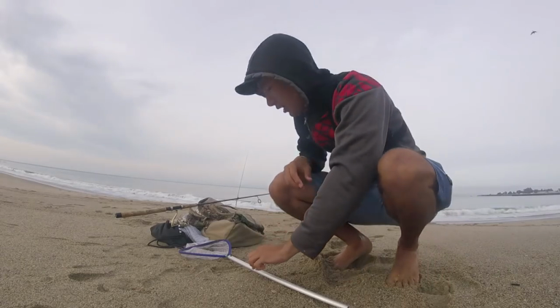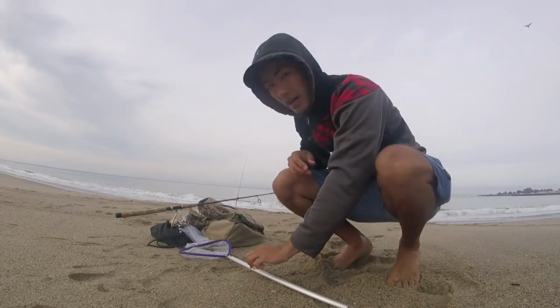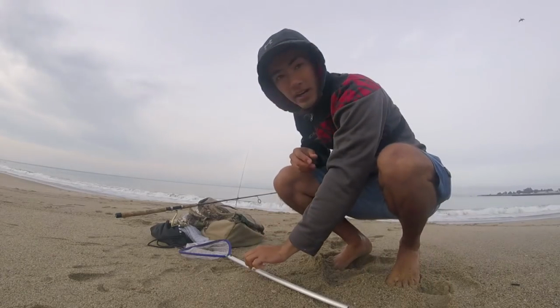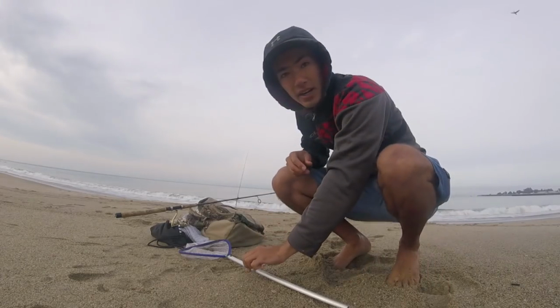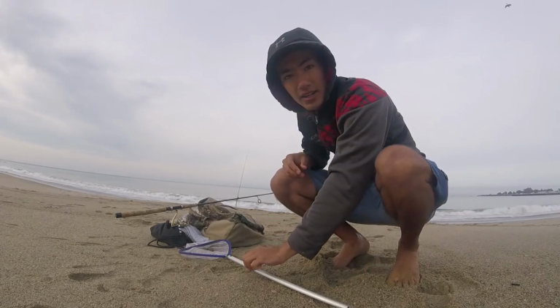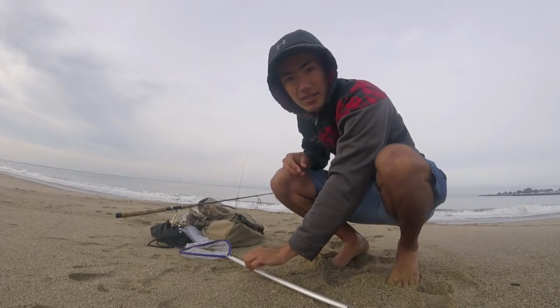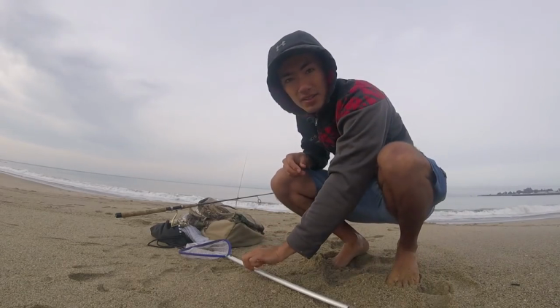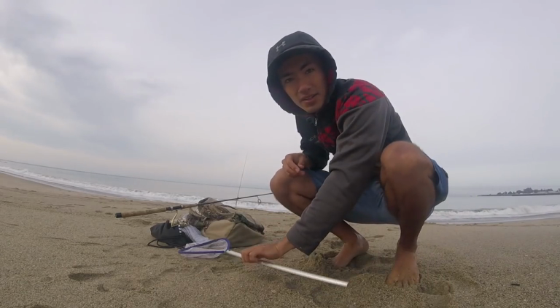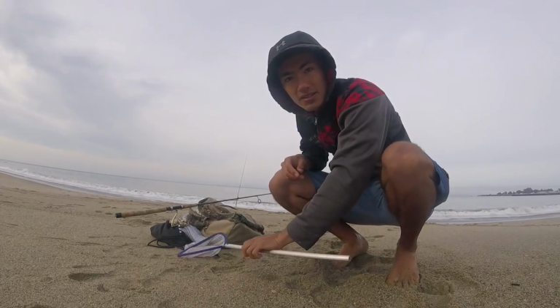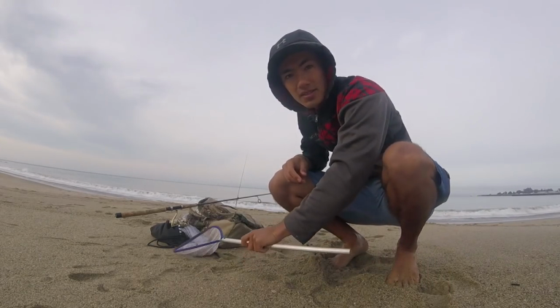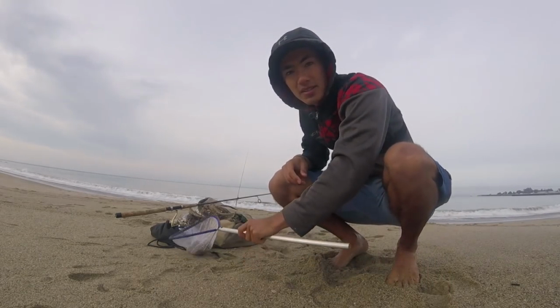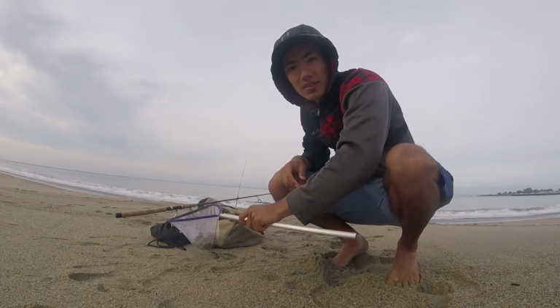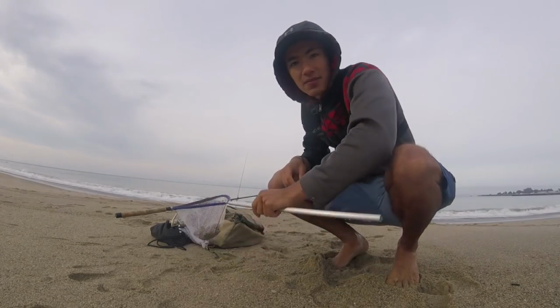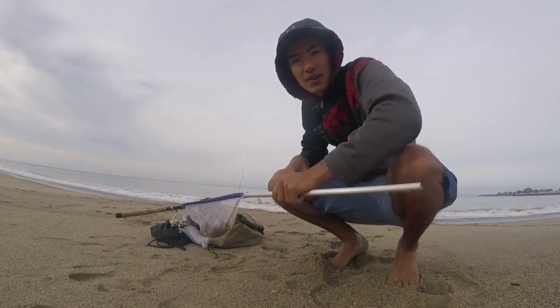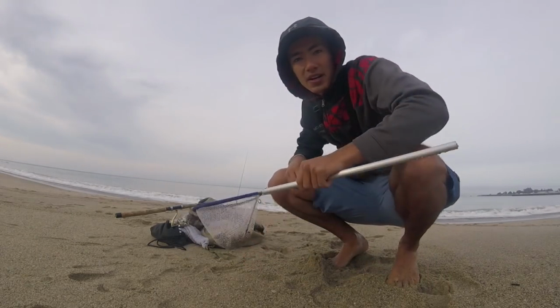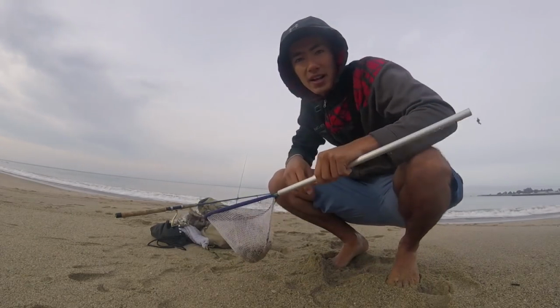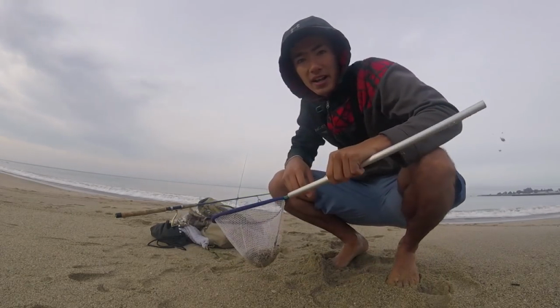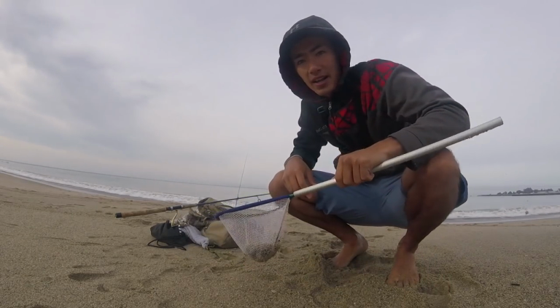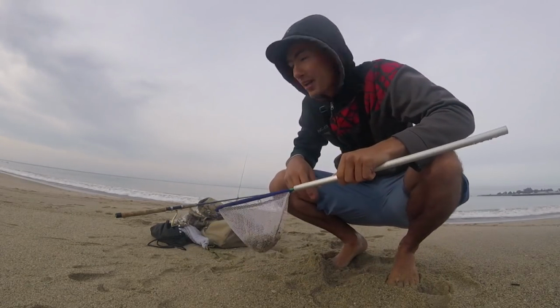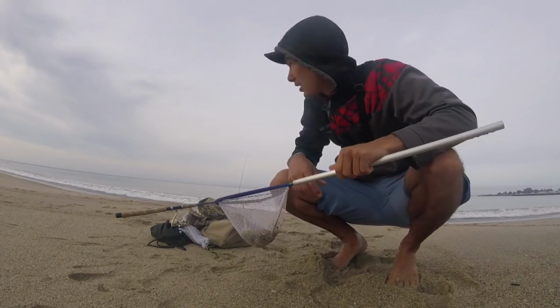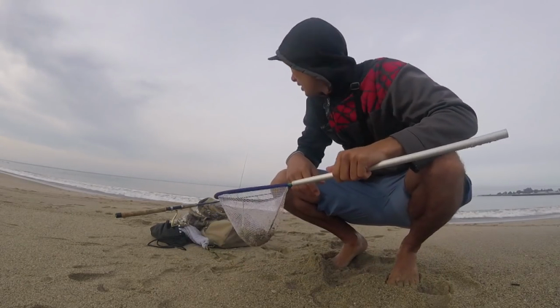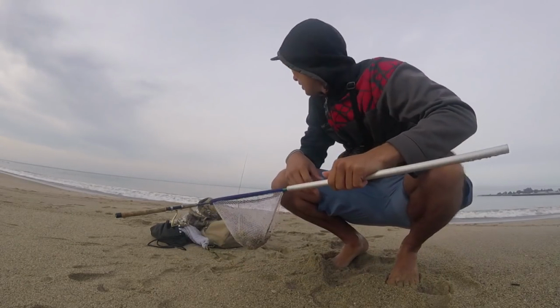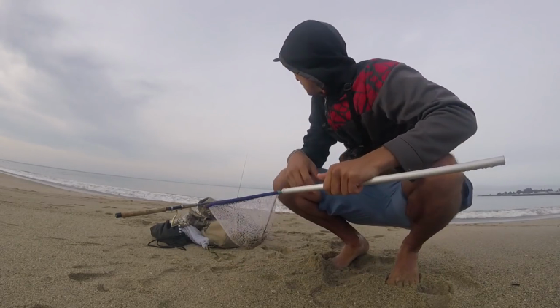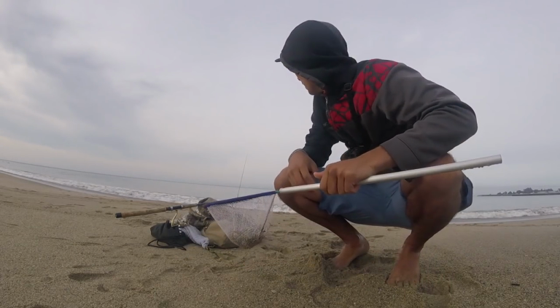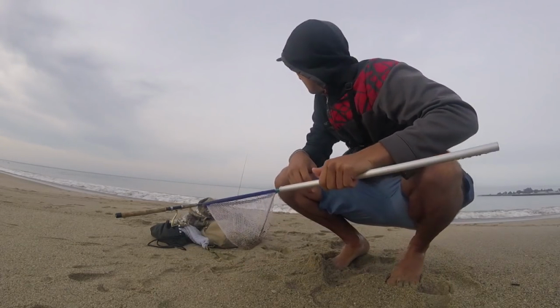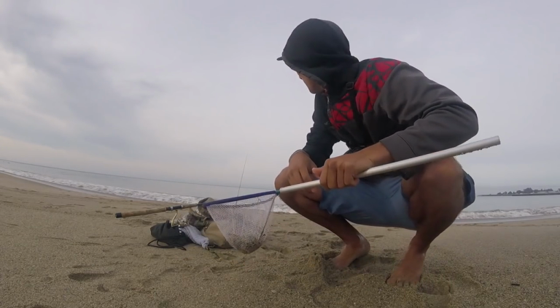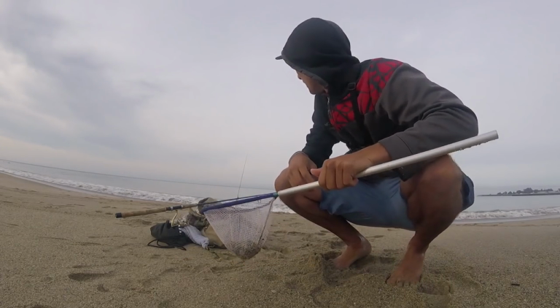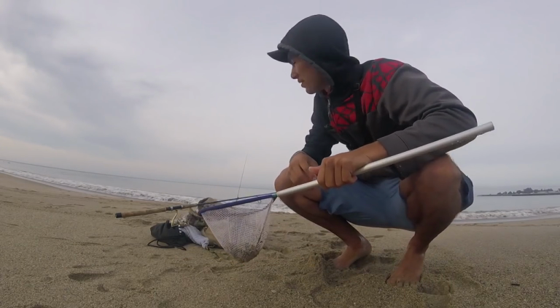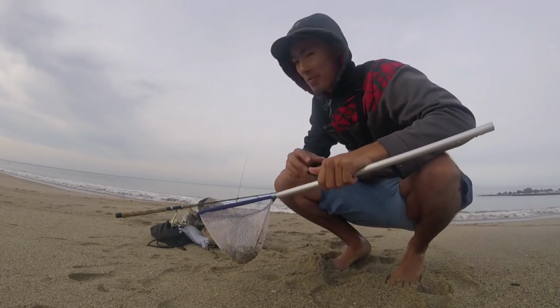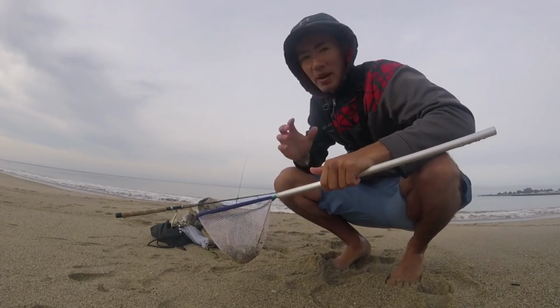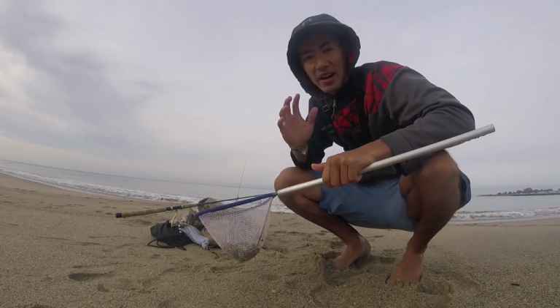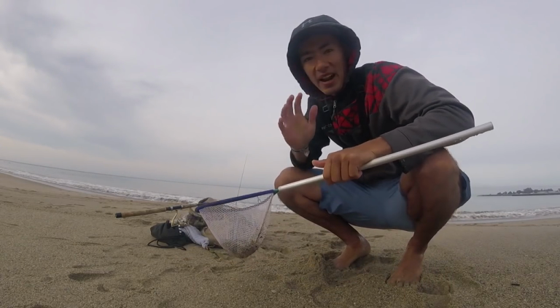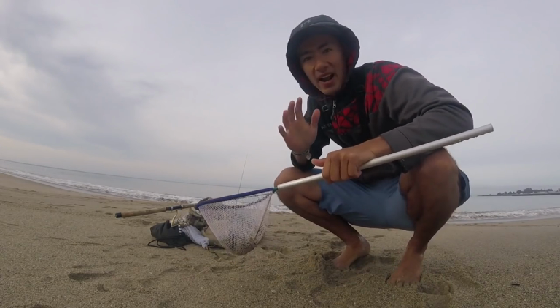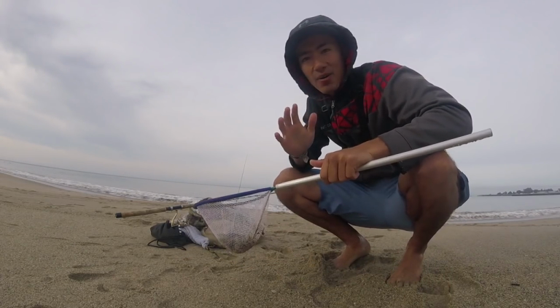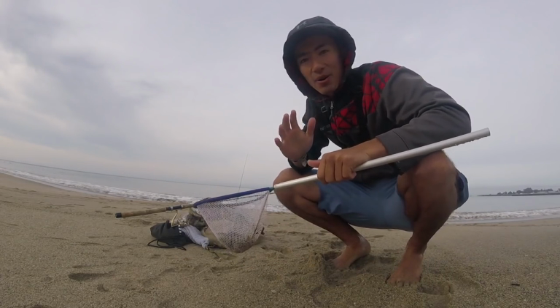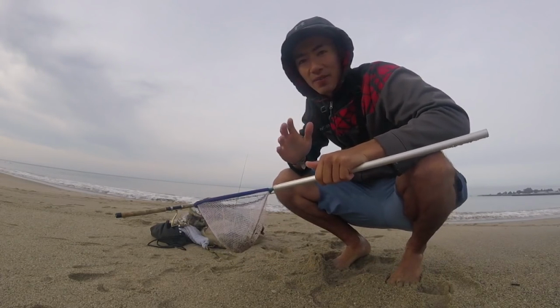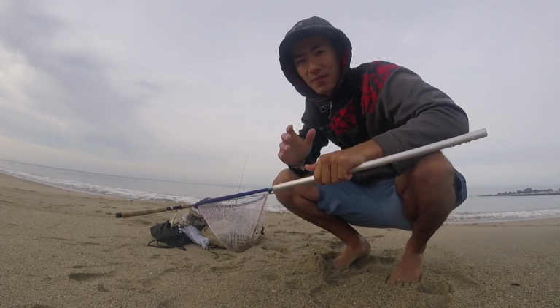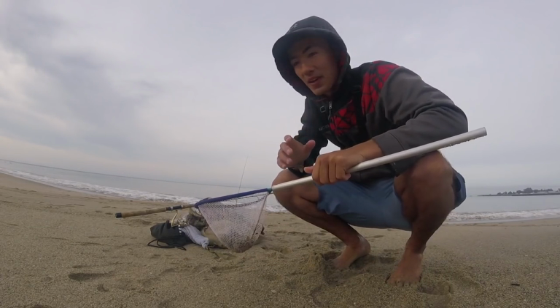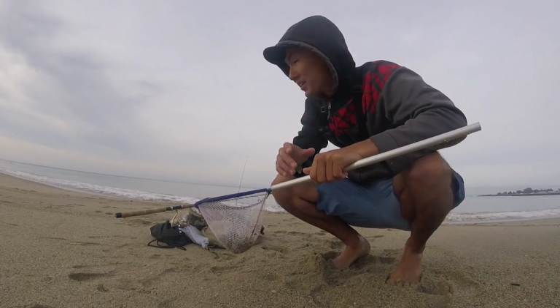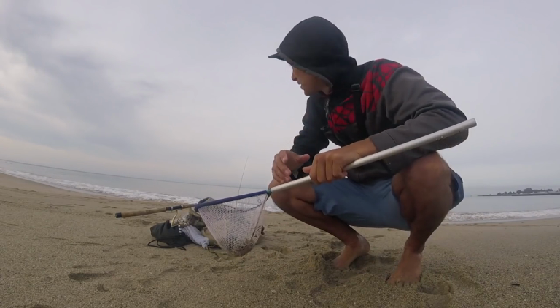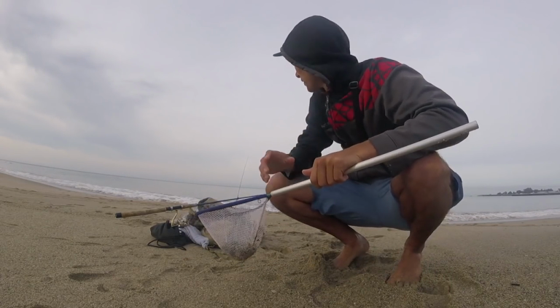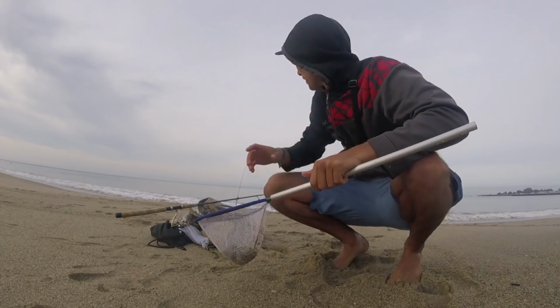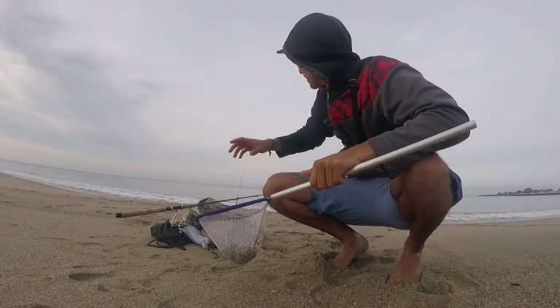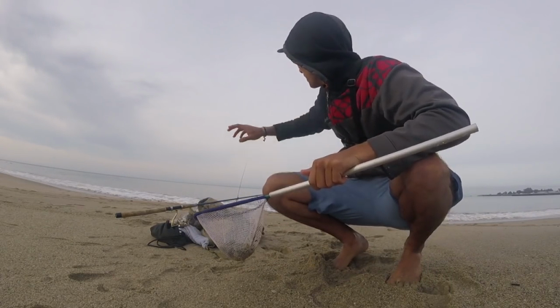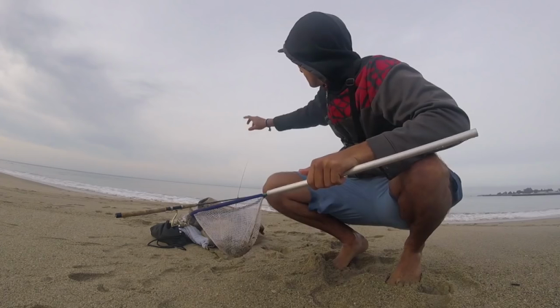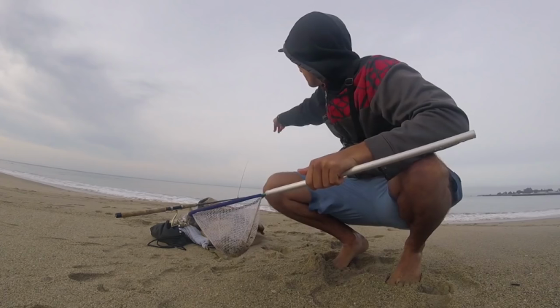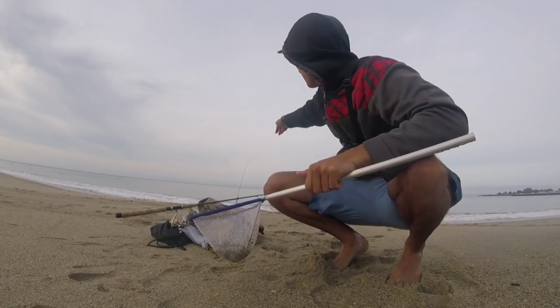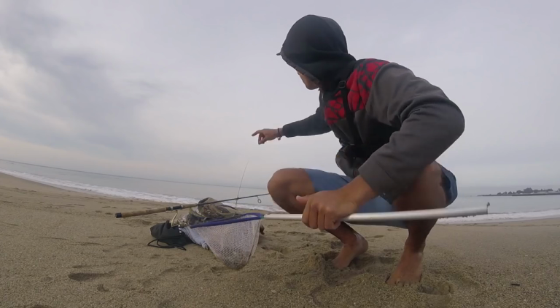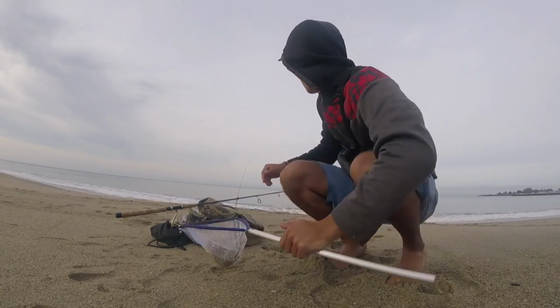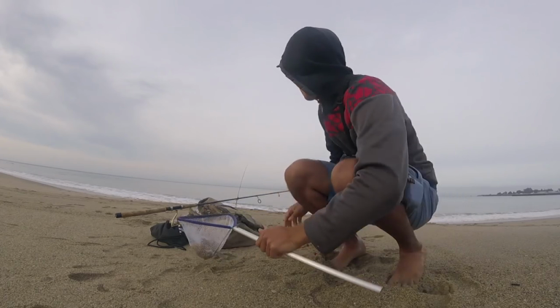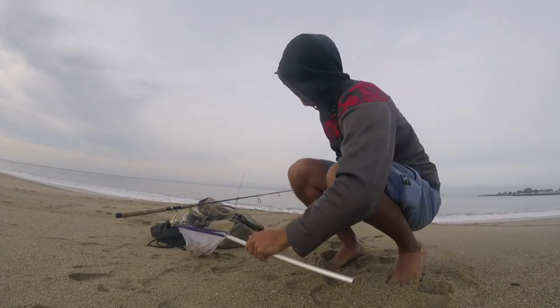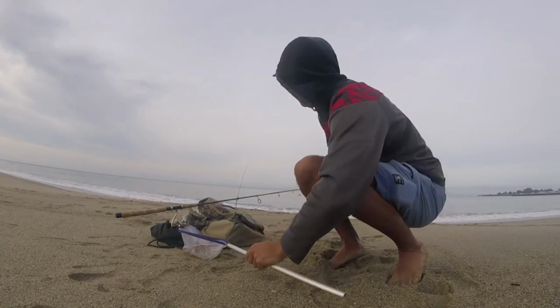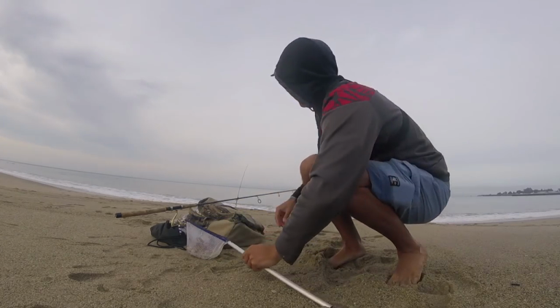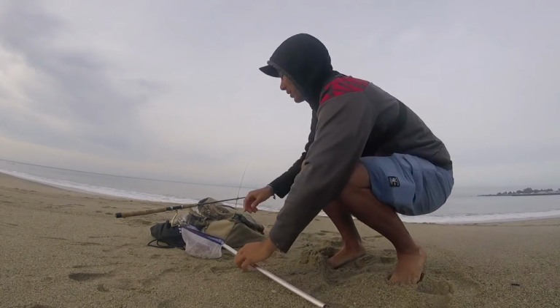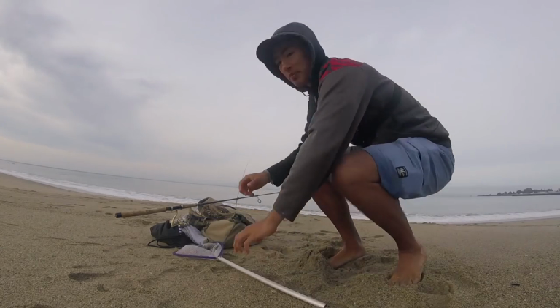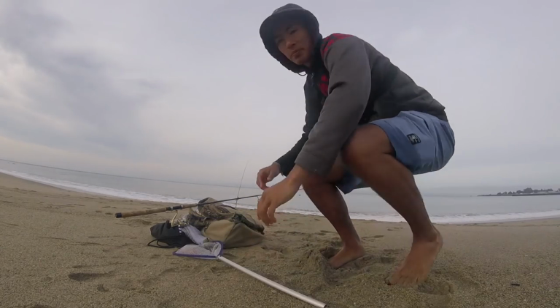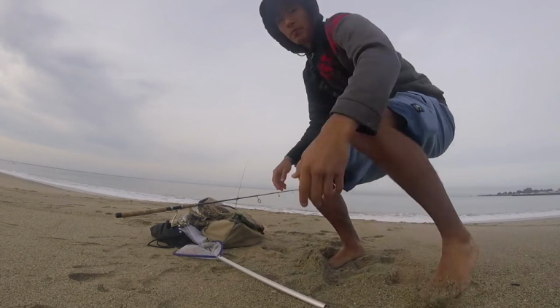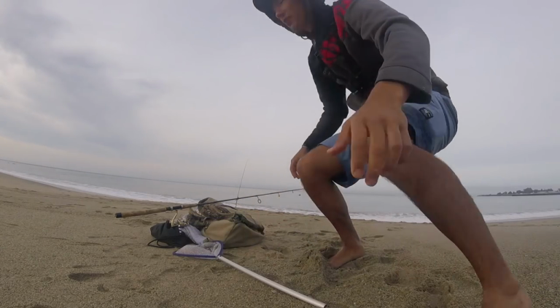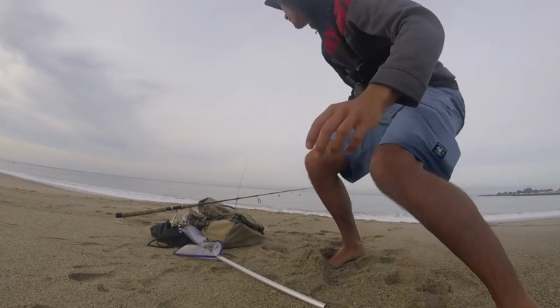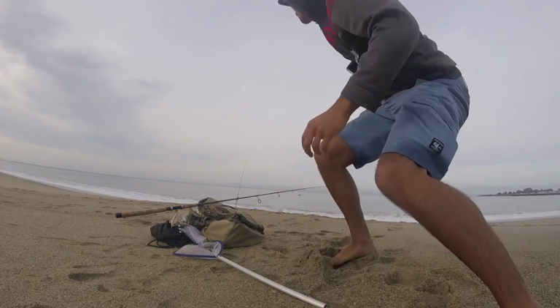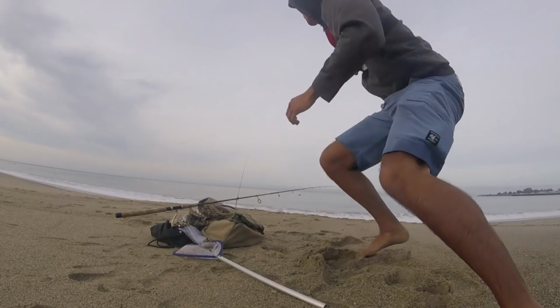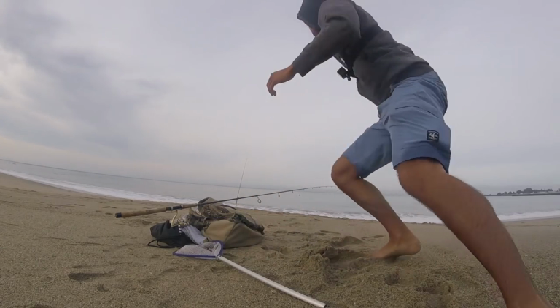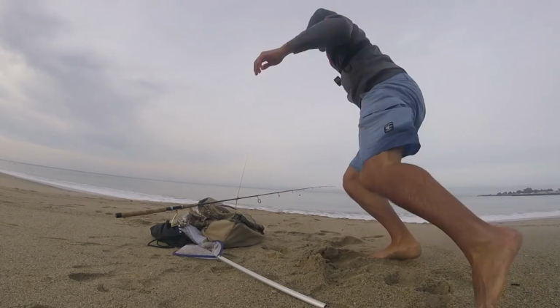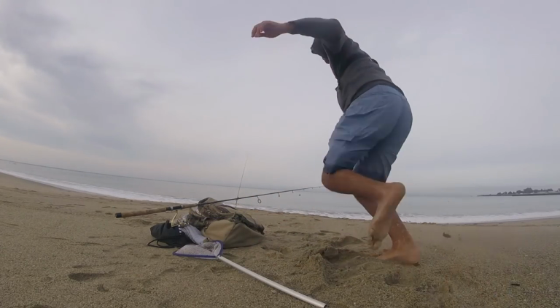Alright guys, so here's the deal for today. We only have about an hour to fish, so I got — oh shoot — I got a fish on already.